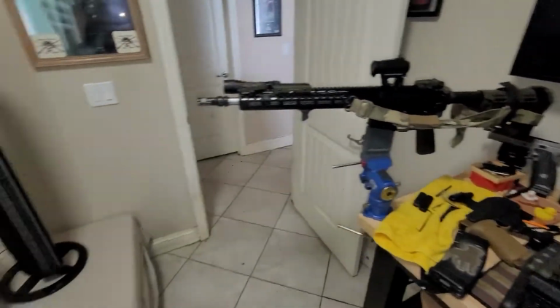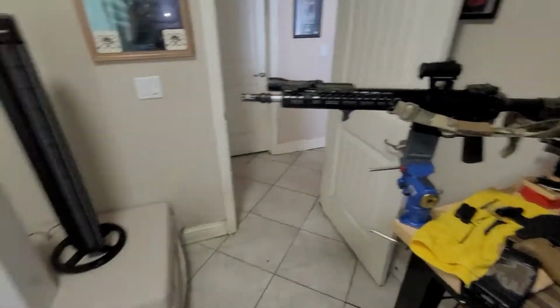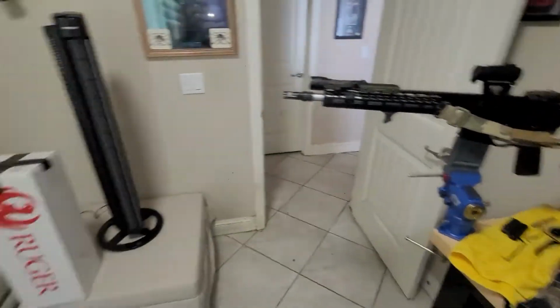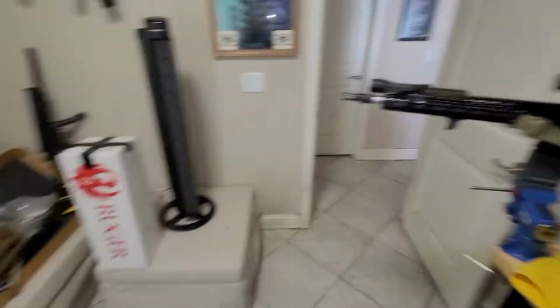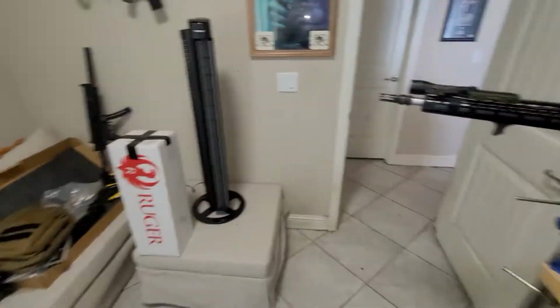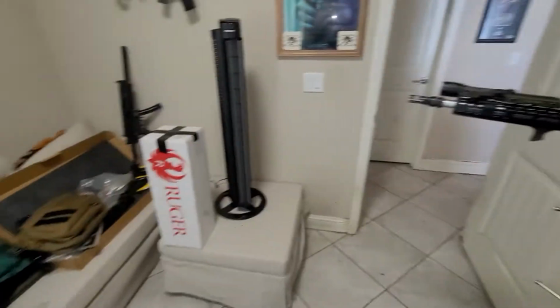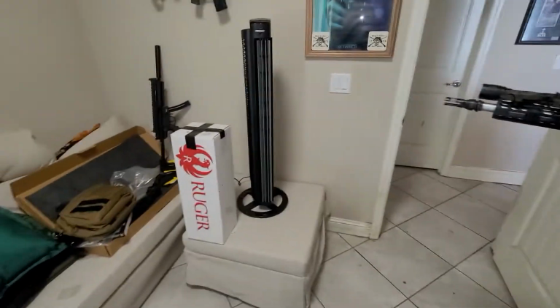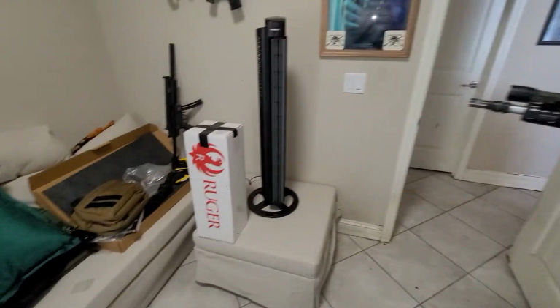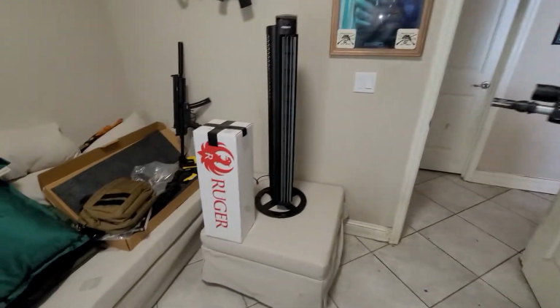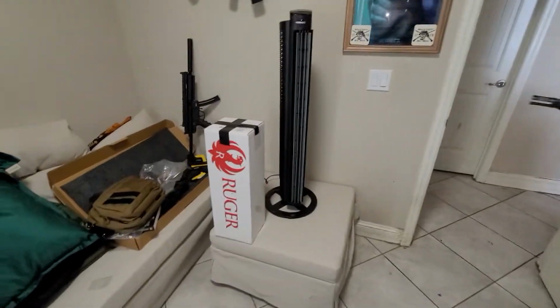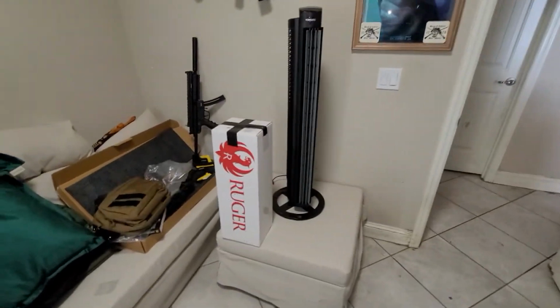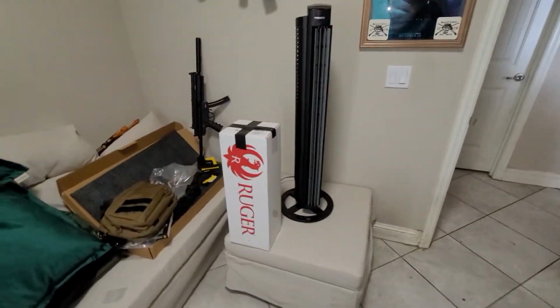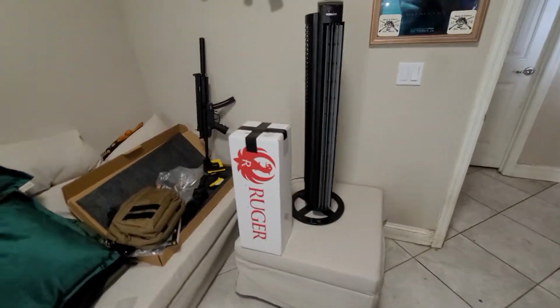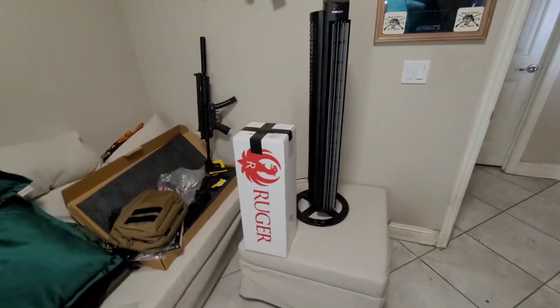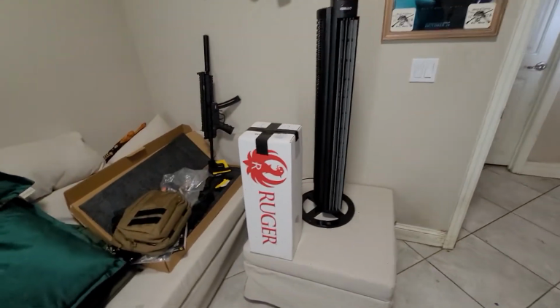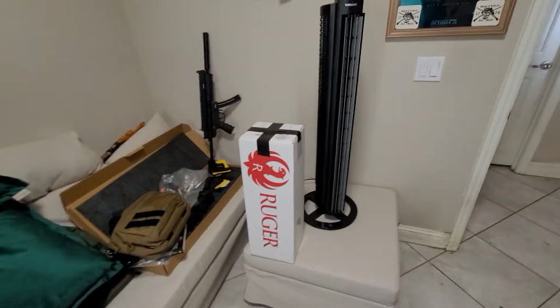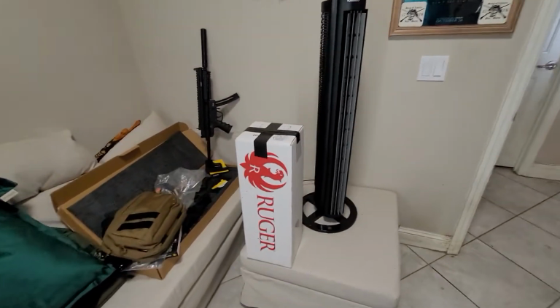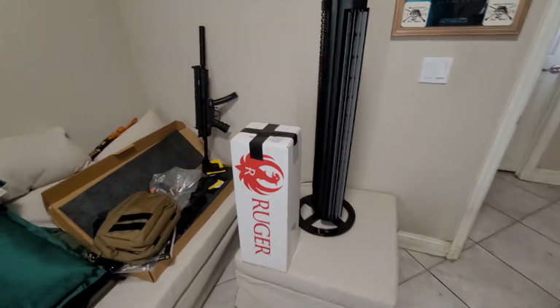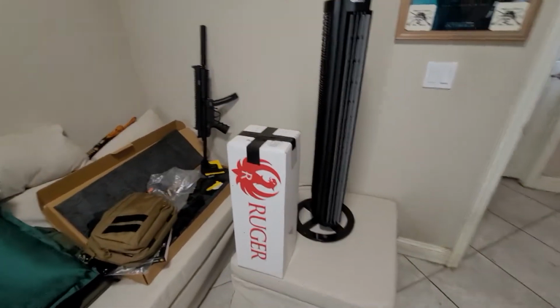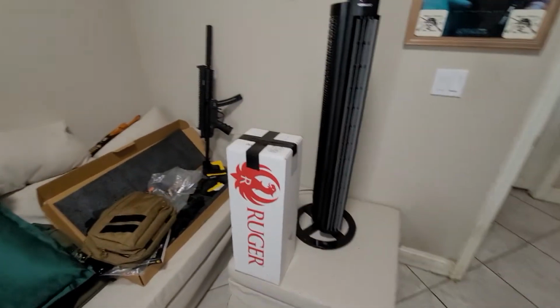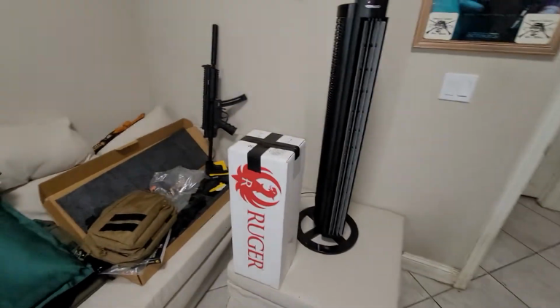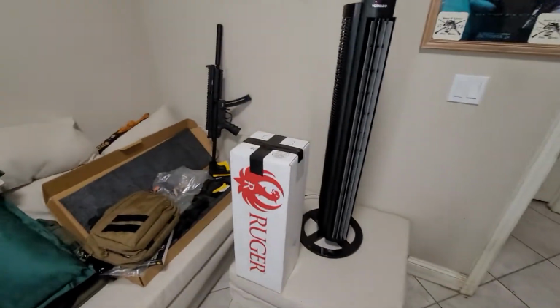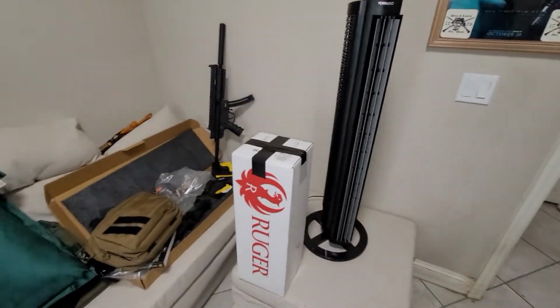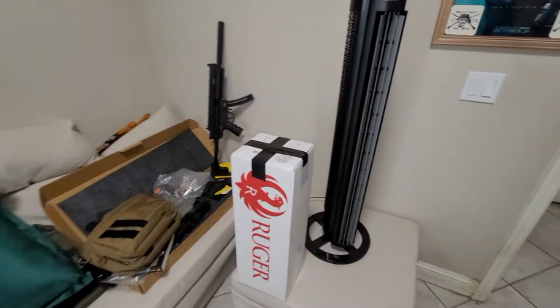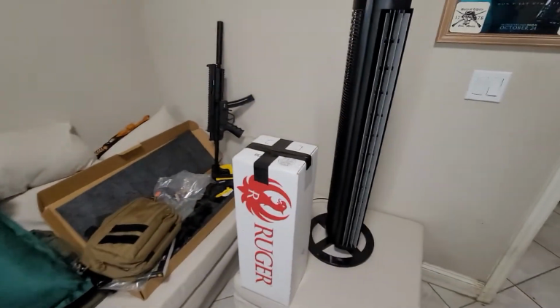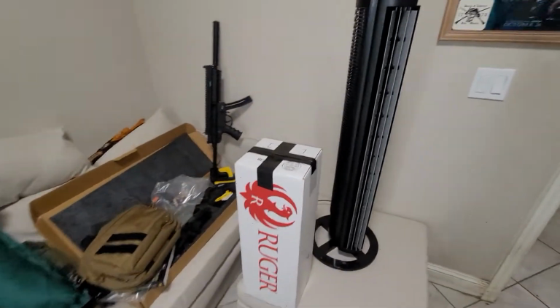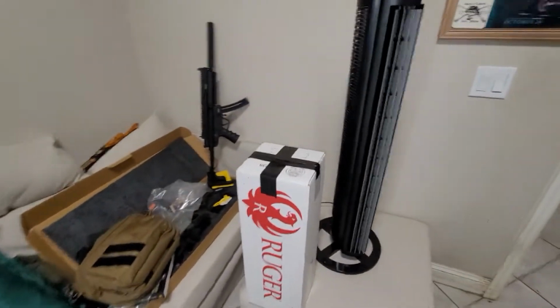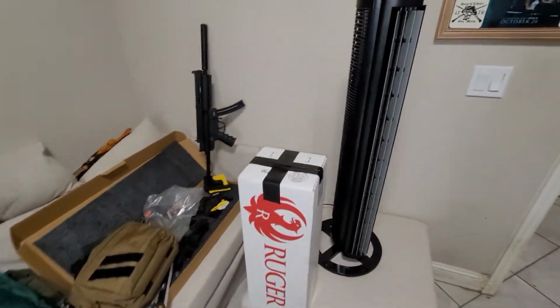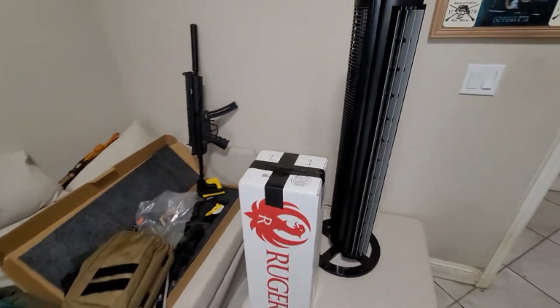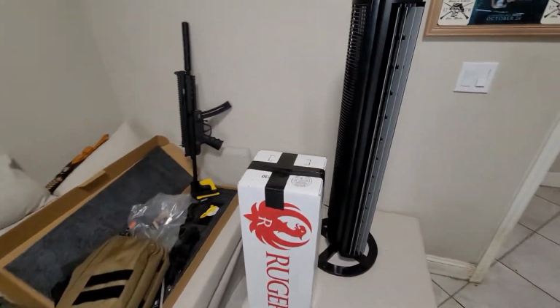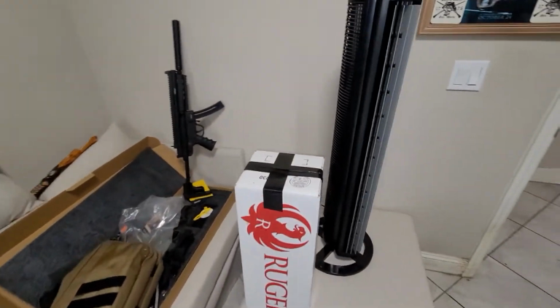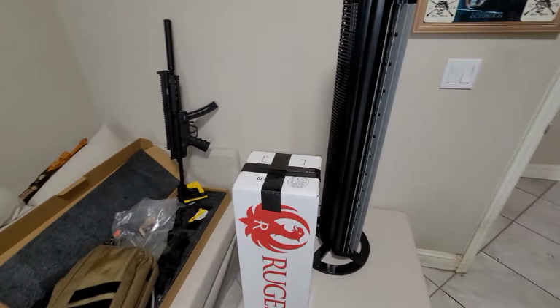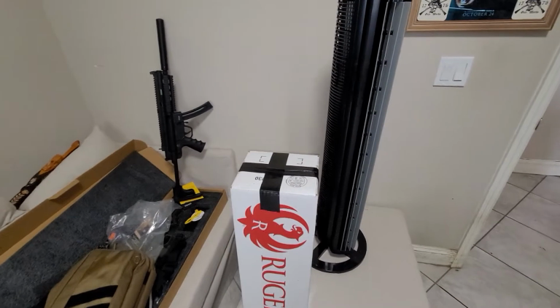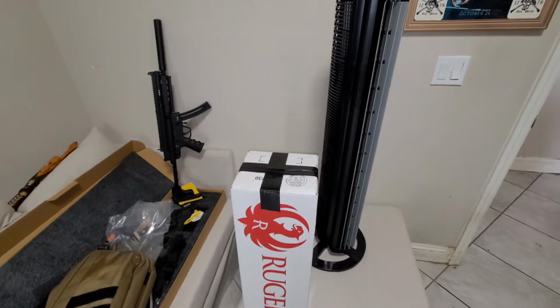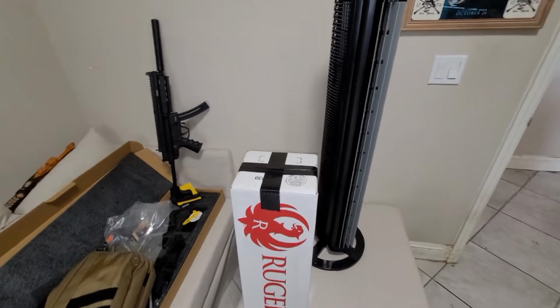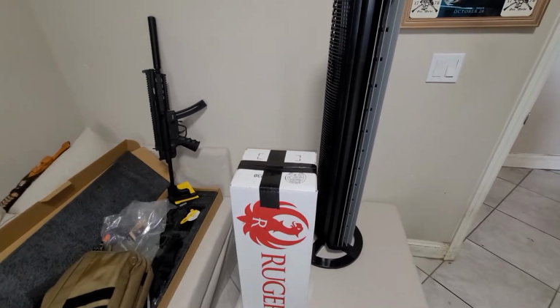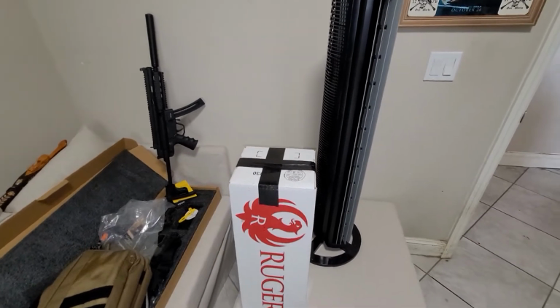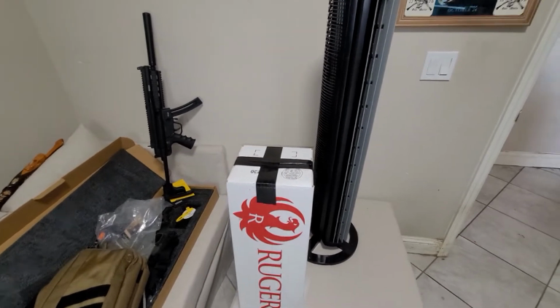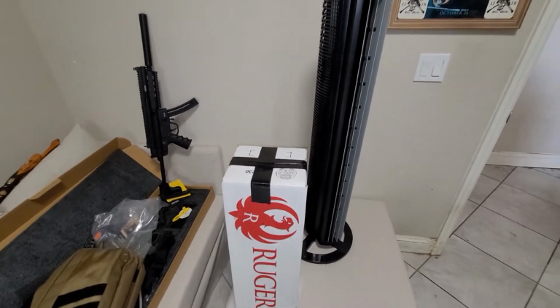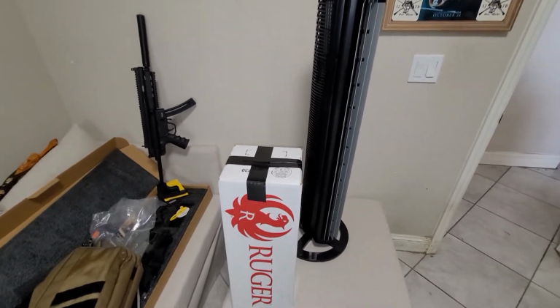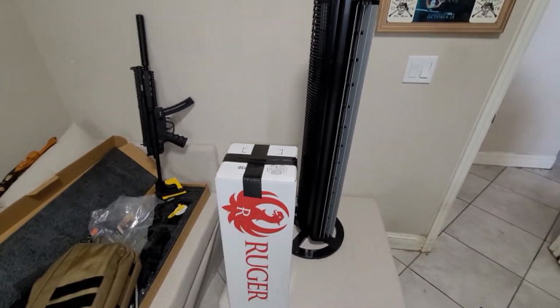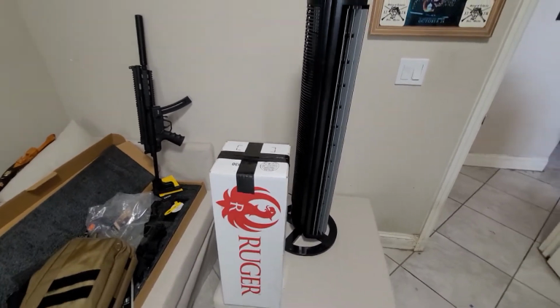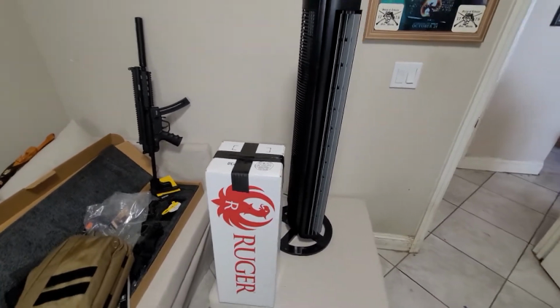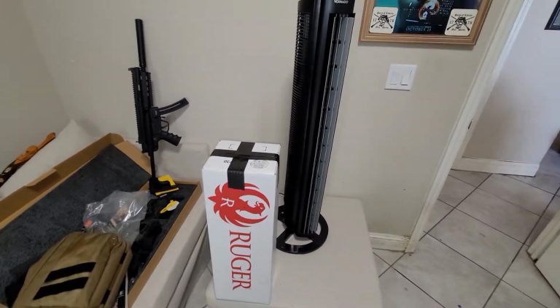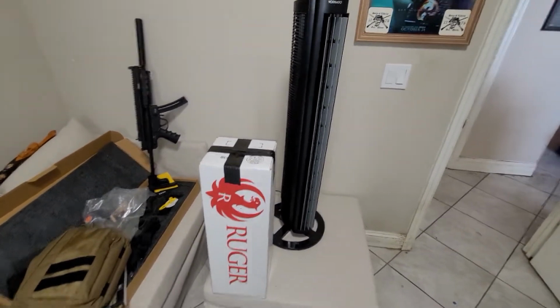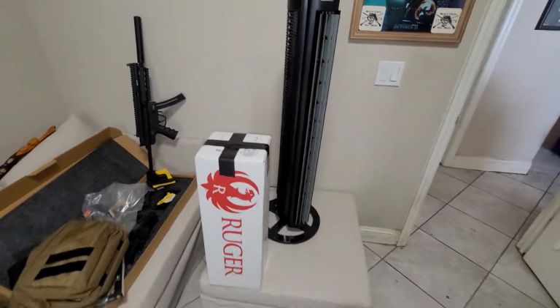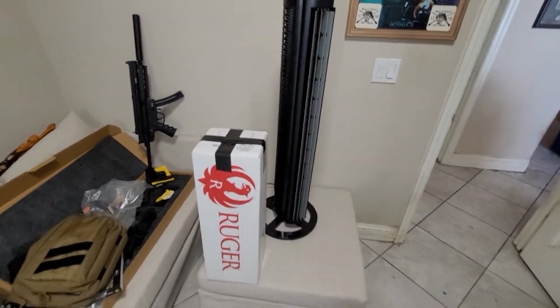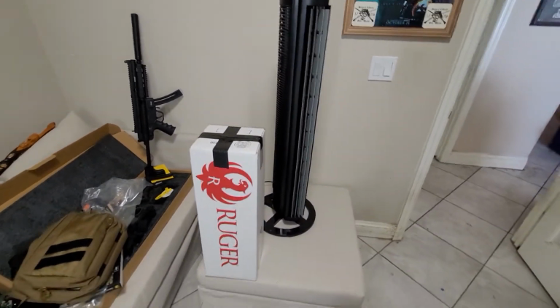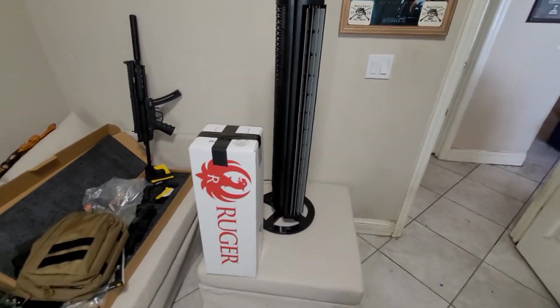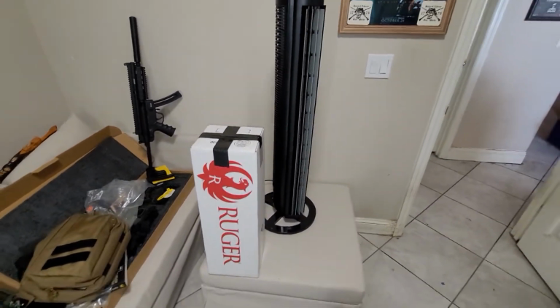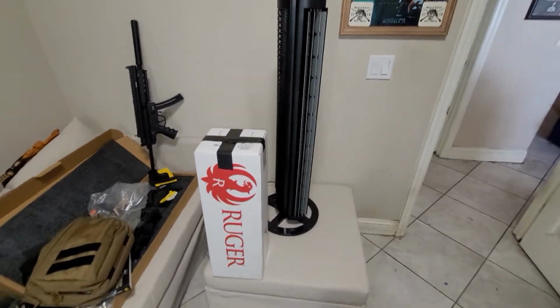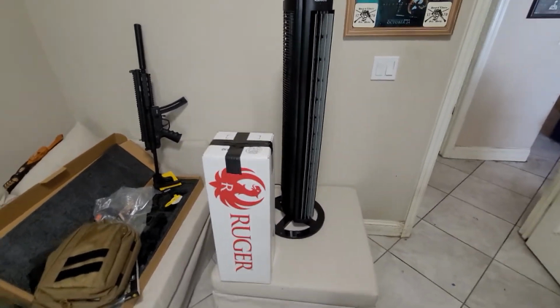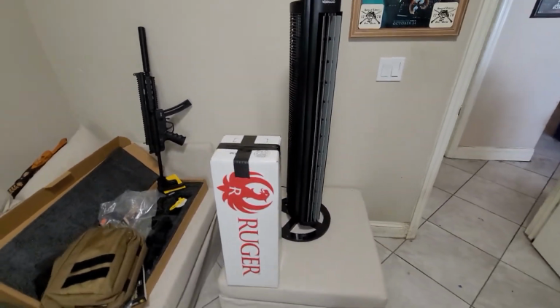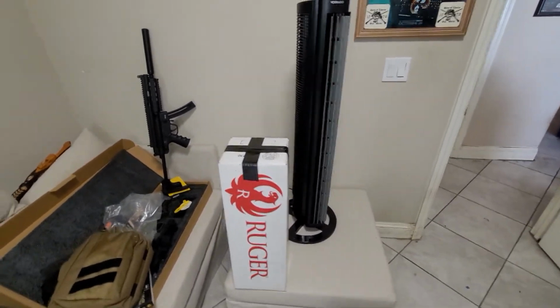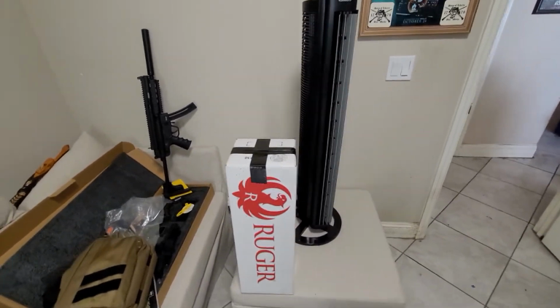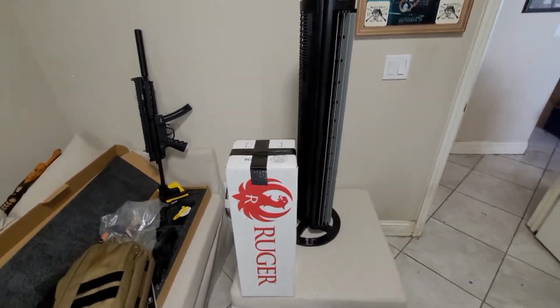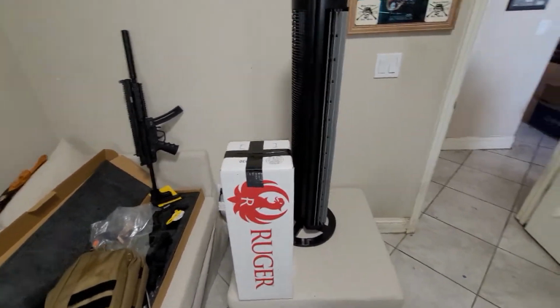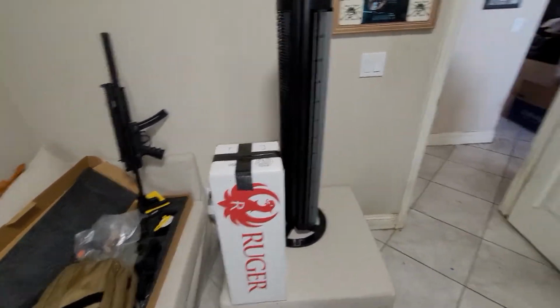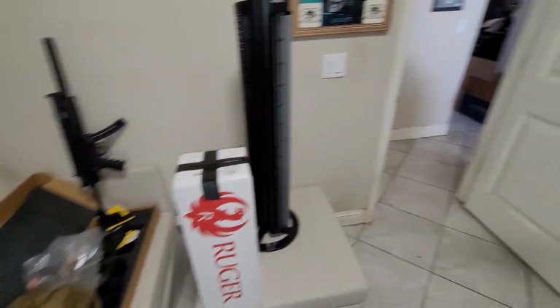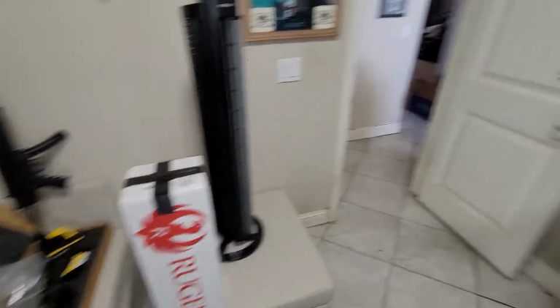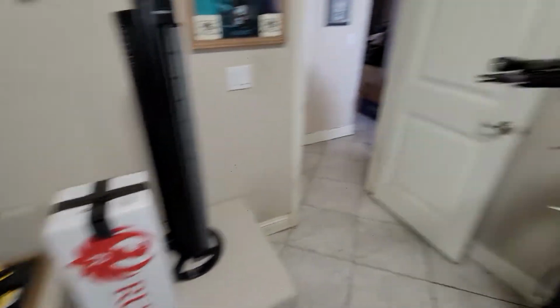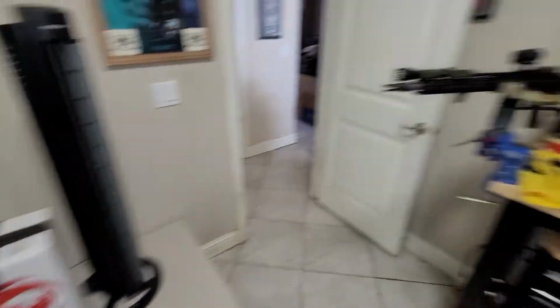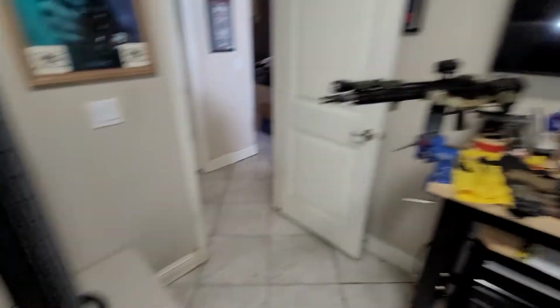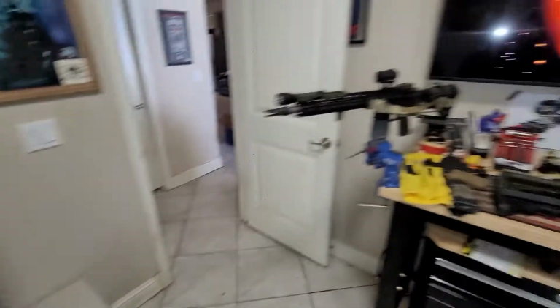Tomorrow the Ruger gets shipped if Mark's FFL sends his info, which he probably will — it's probably already been sent.